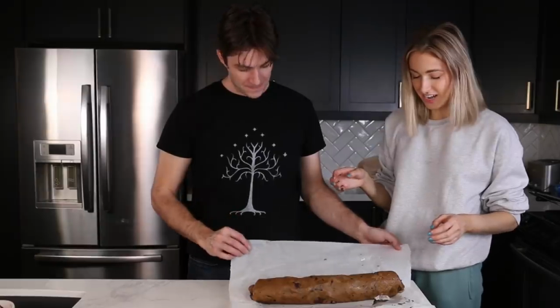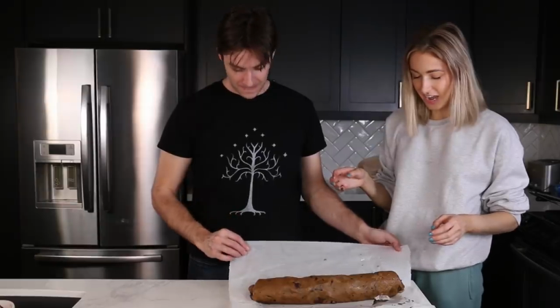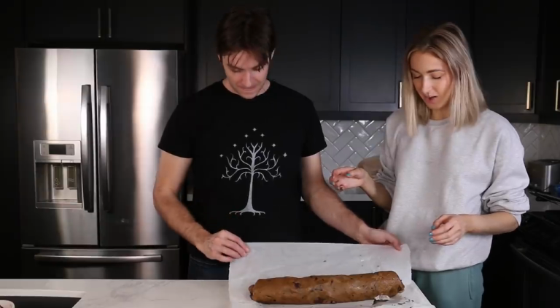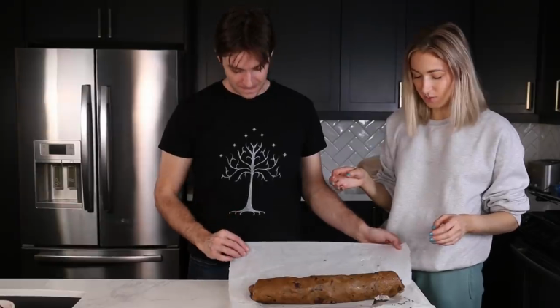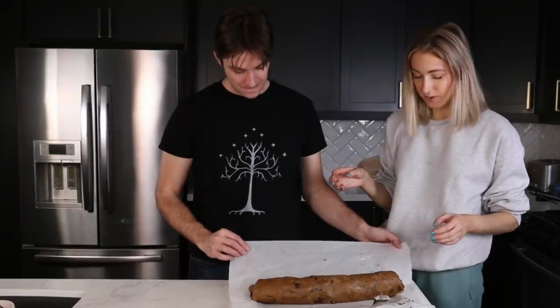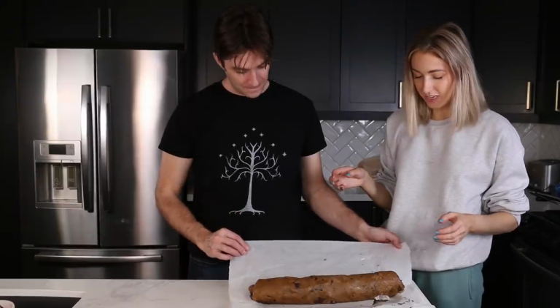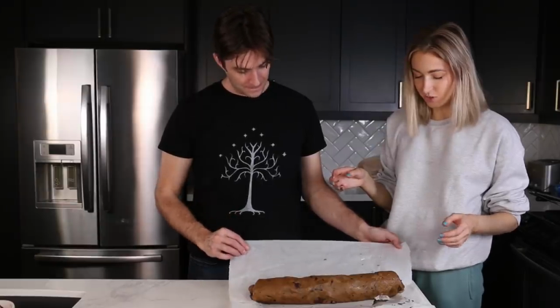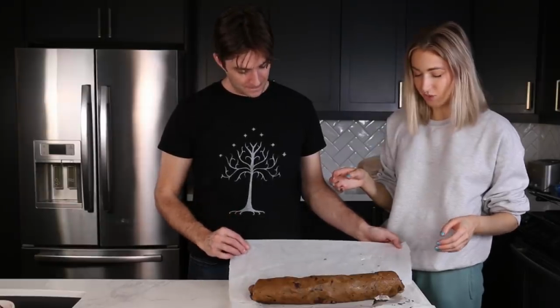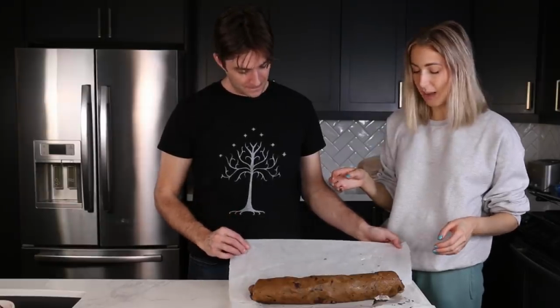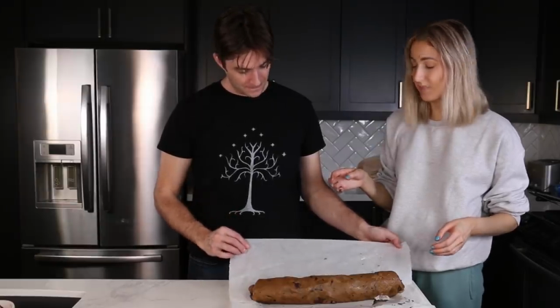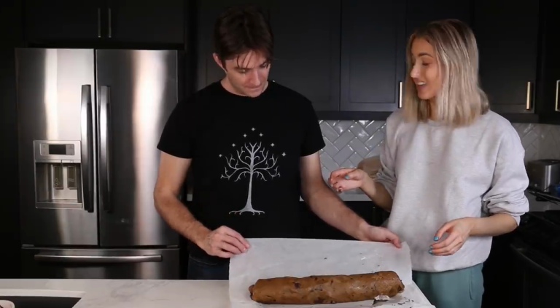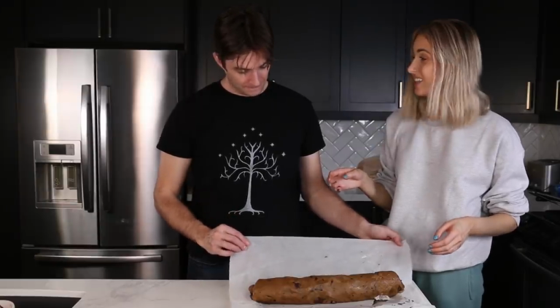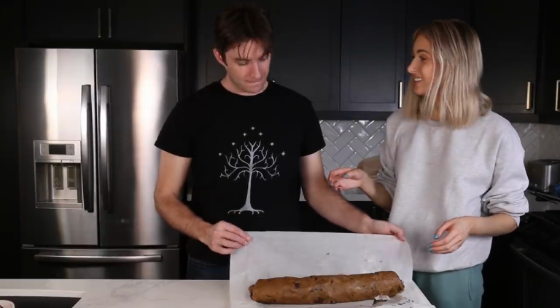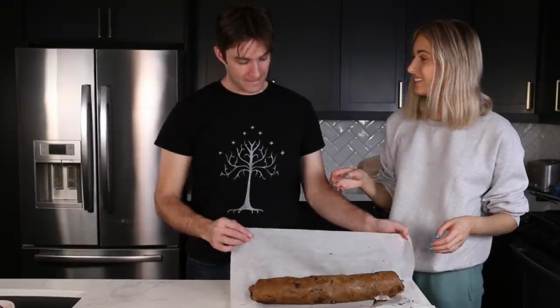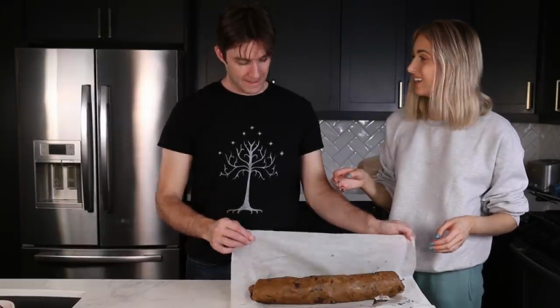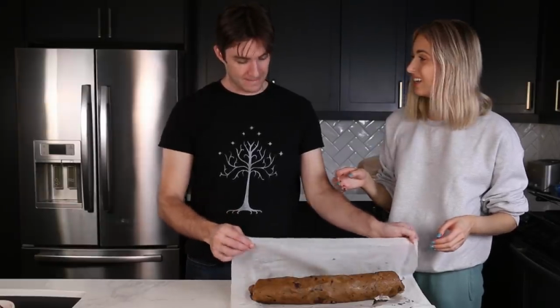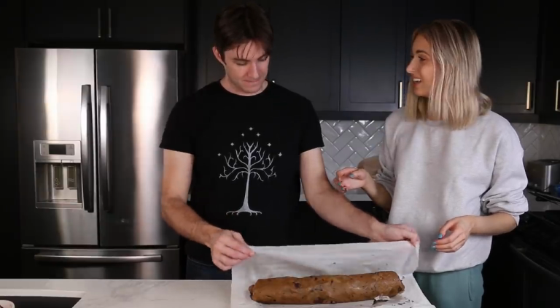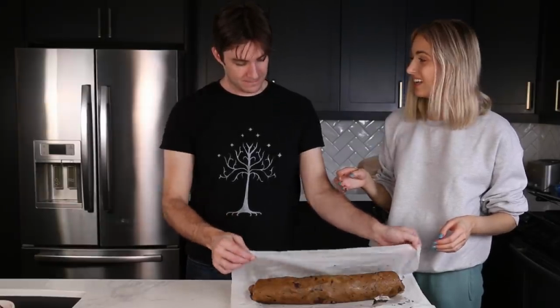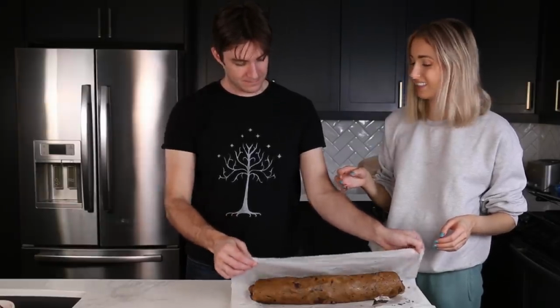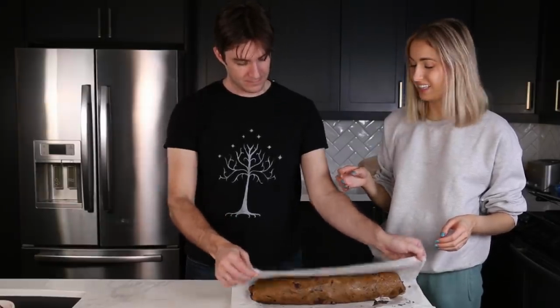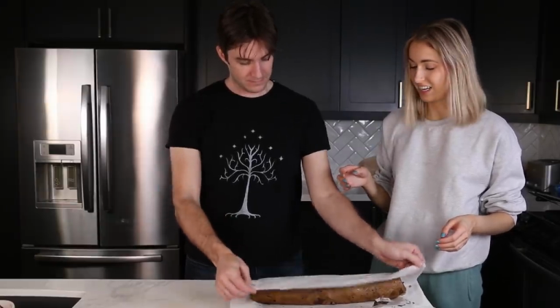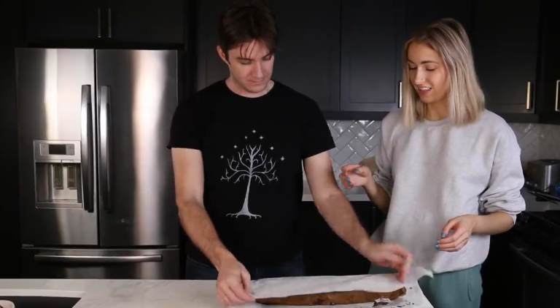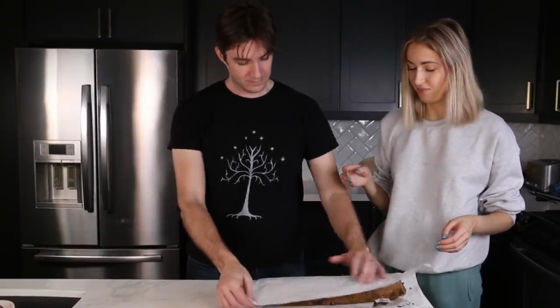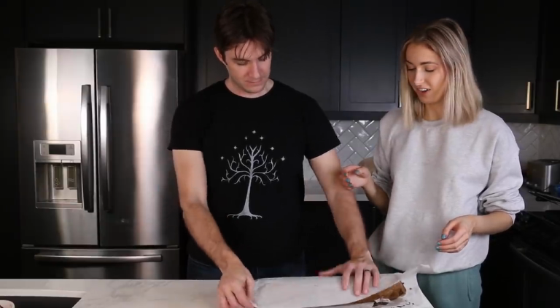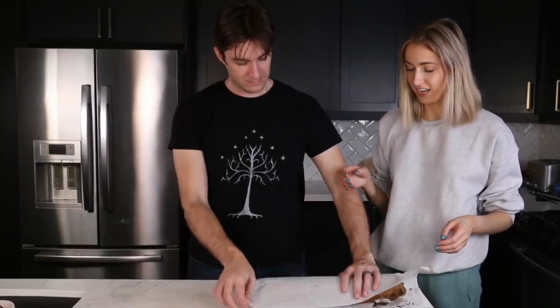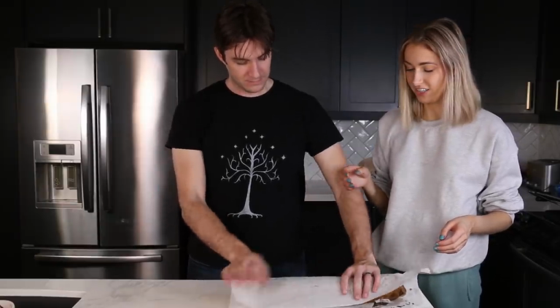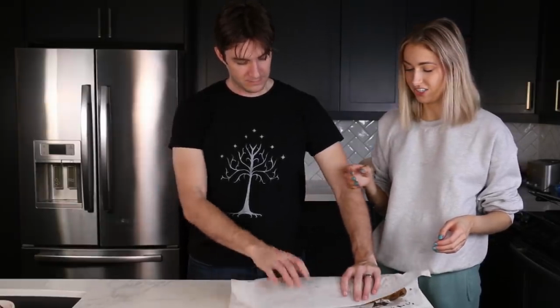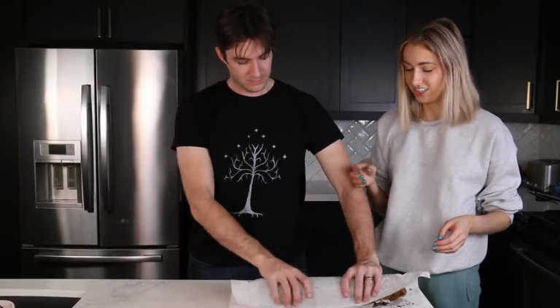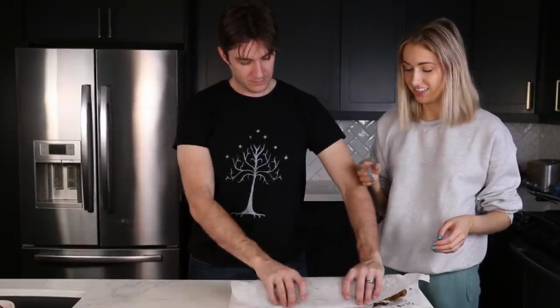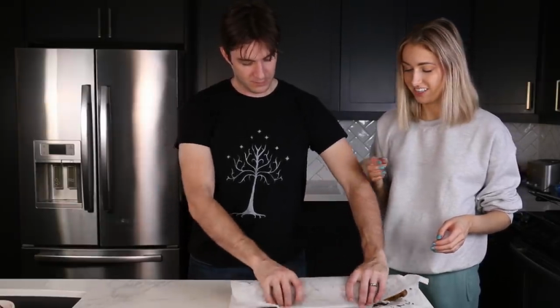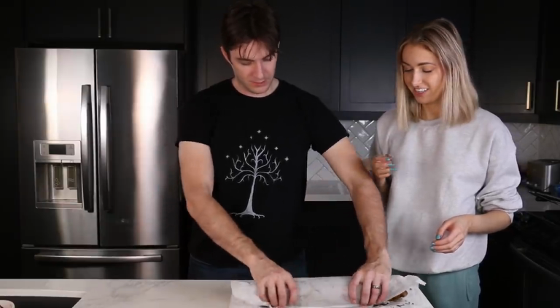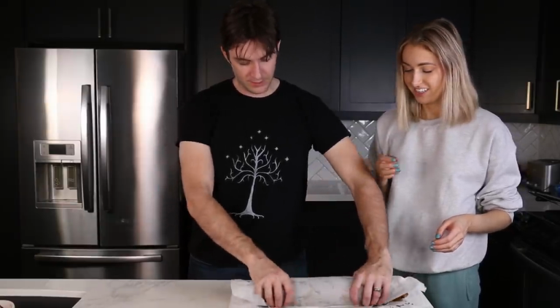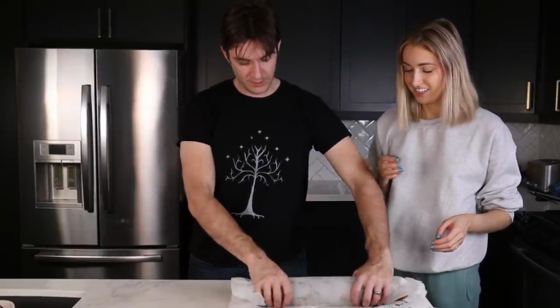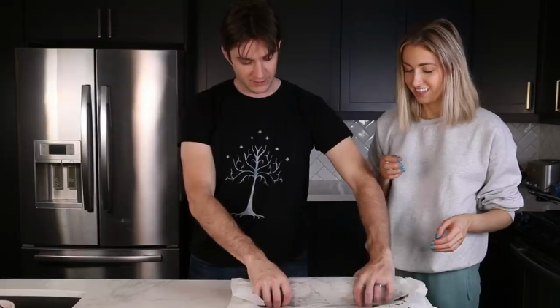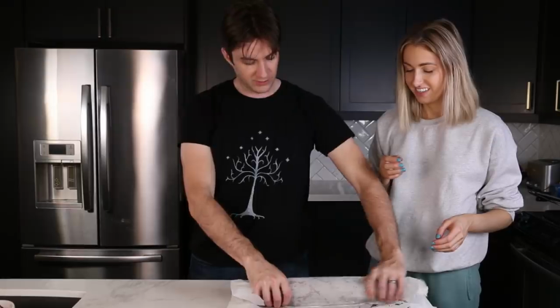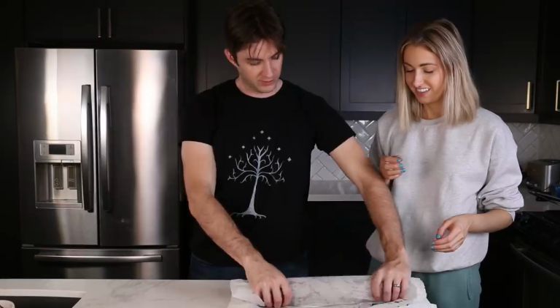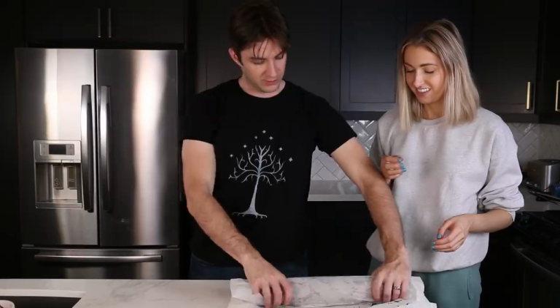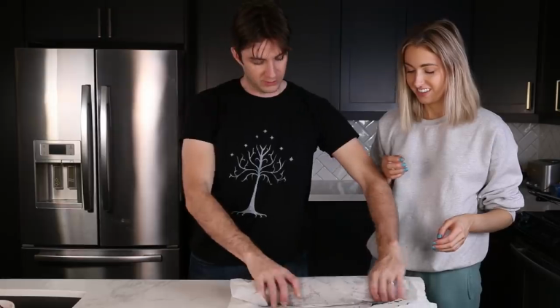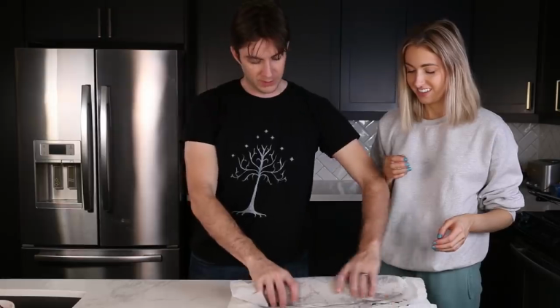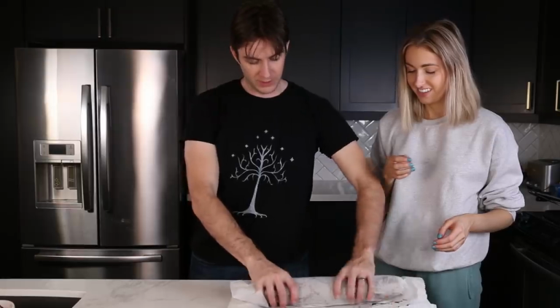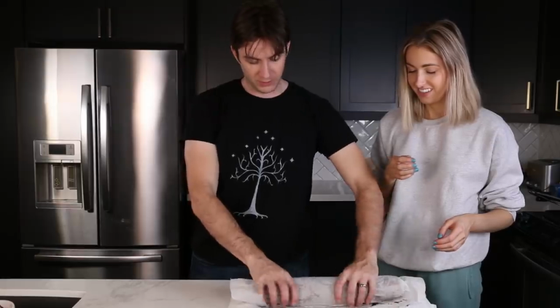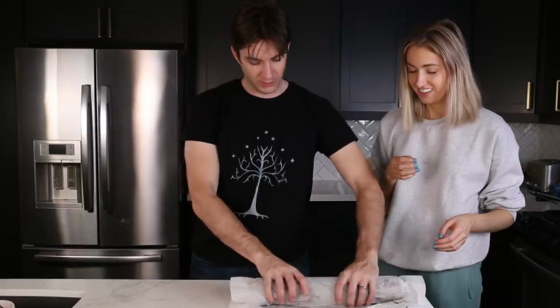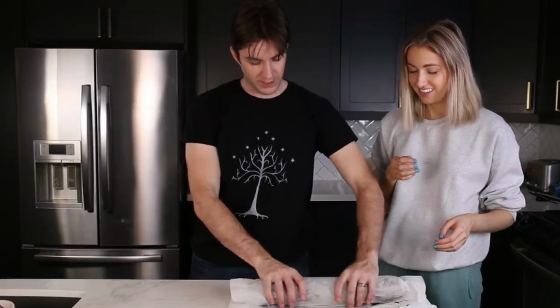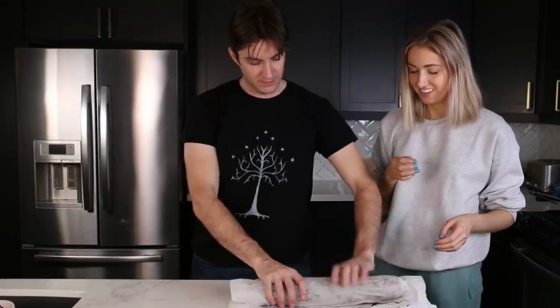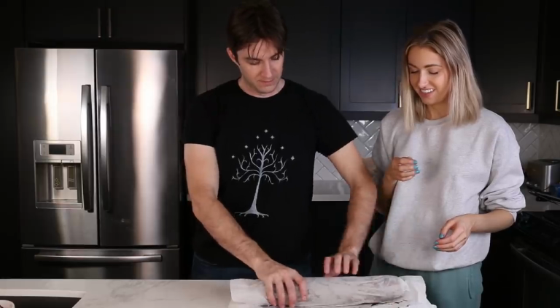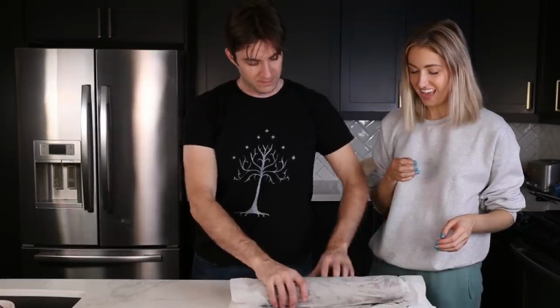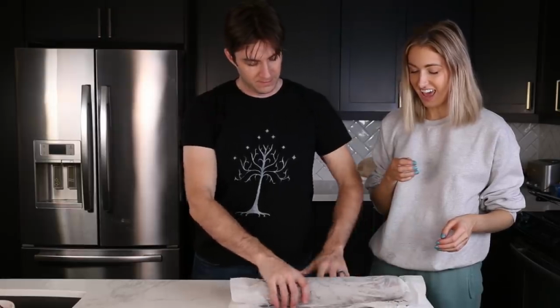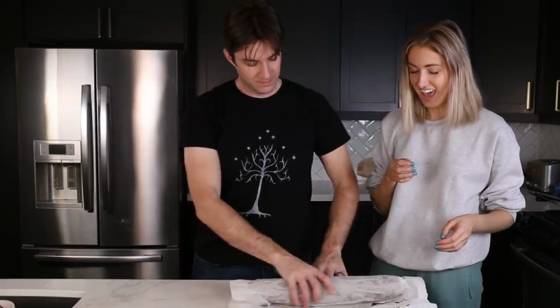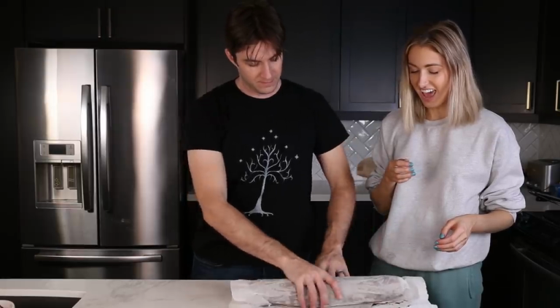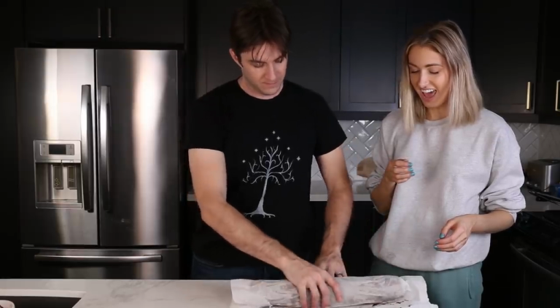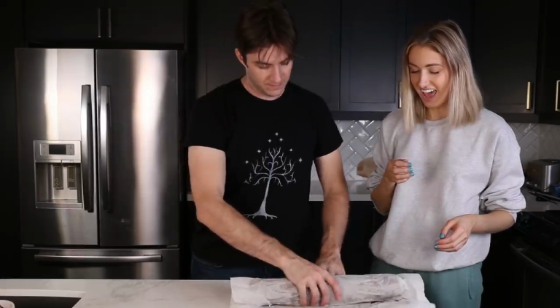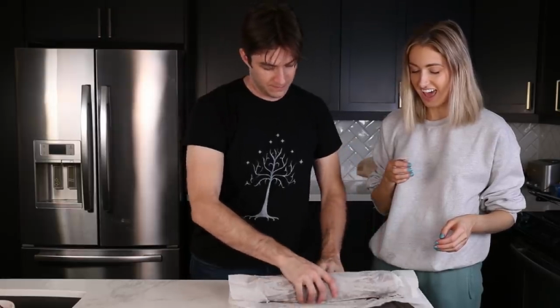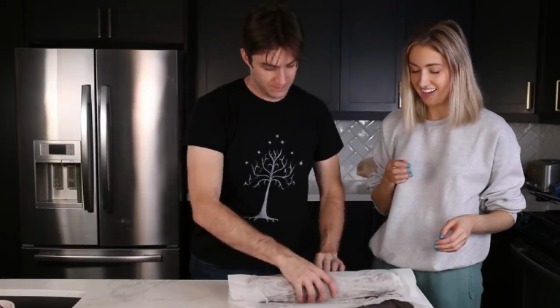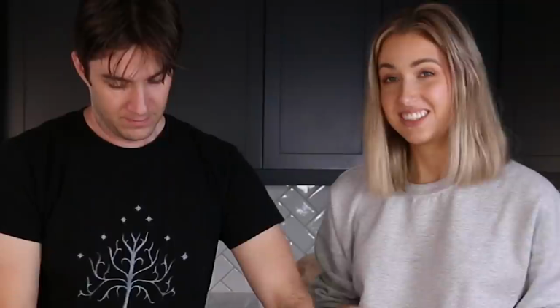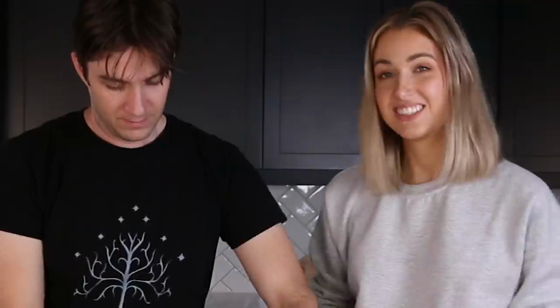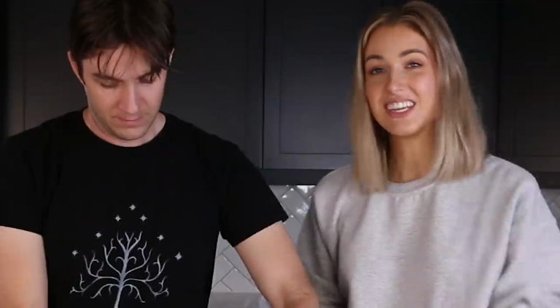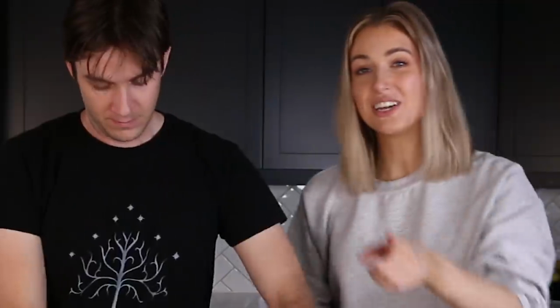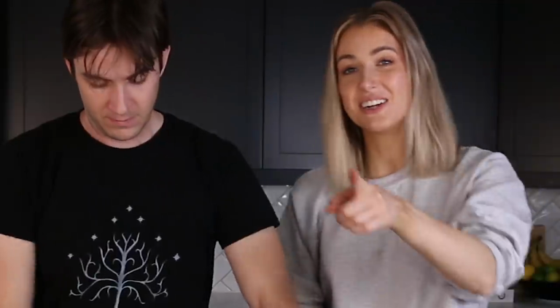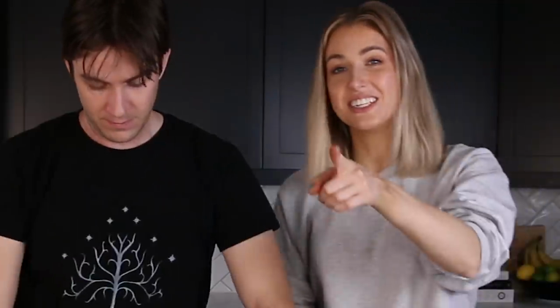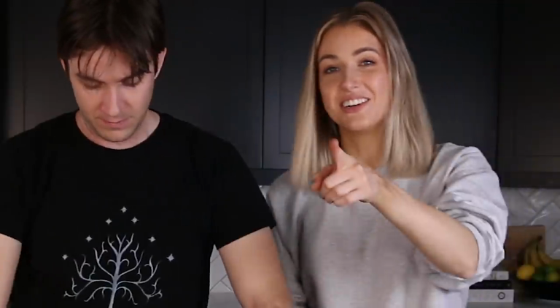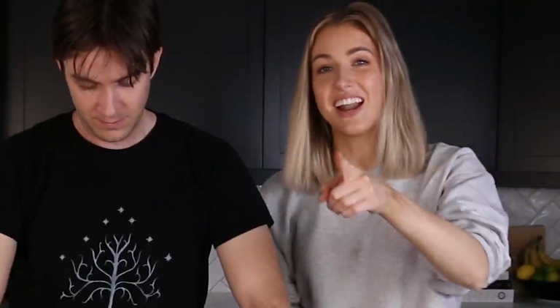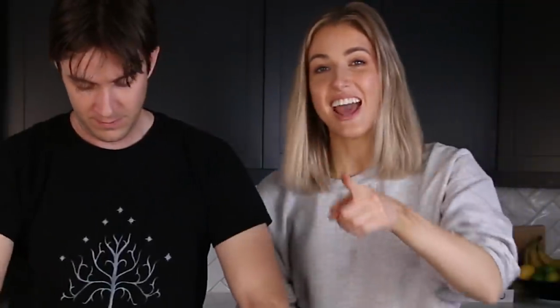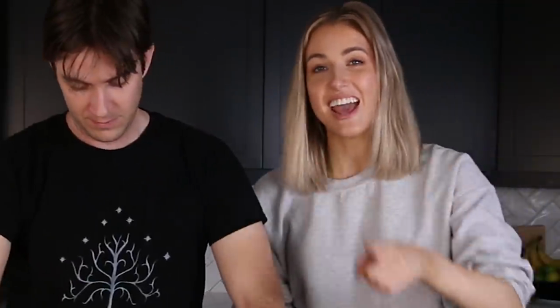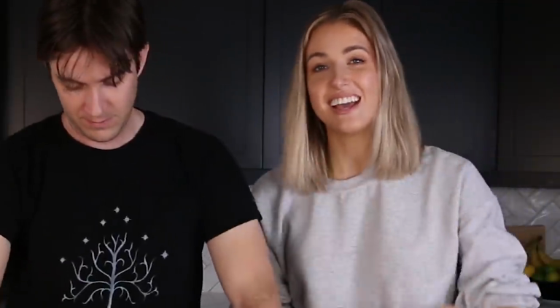Now we need to wrap this and stick it in the fridge. A little bit of saran wrap. See you in two days.